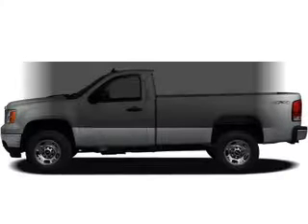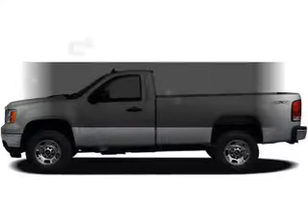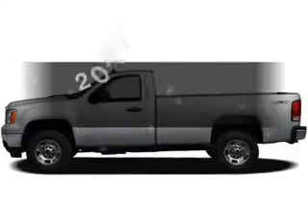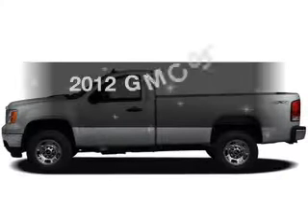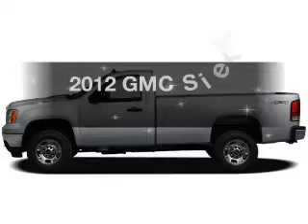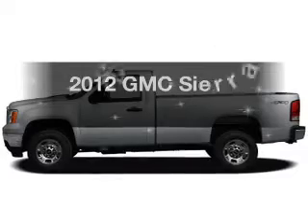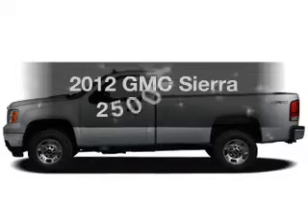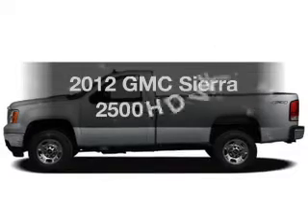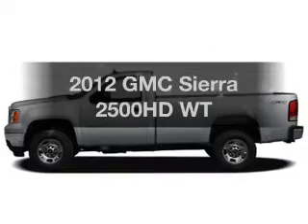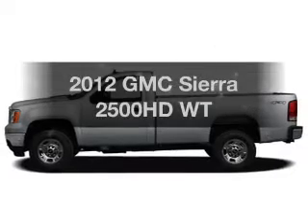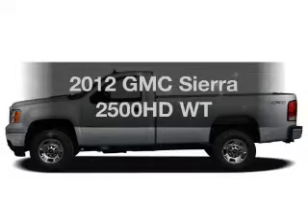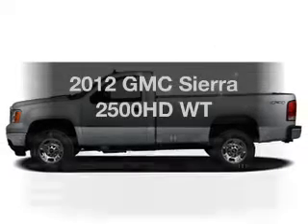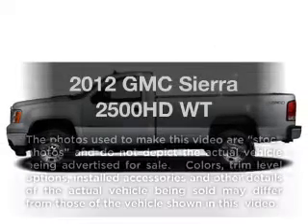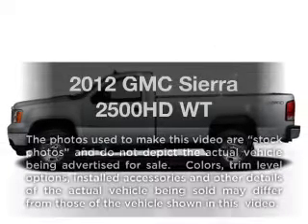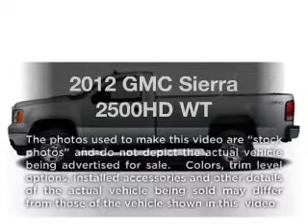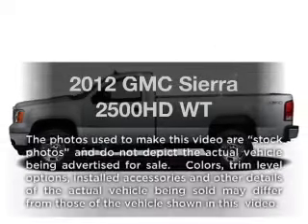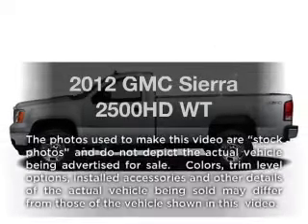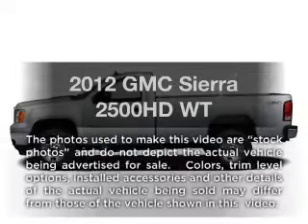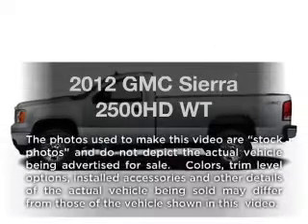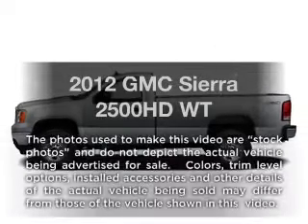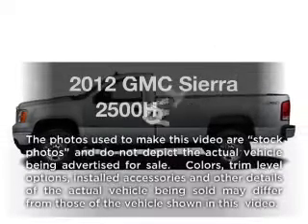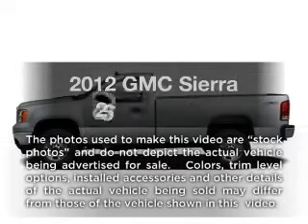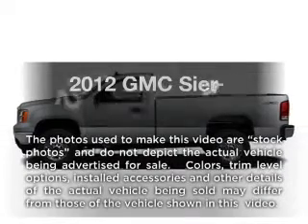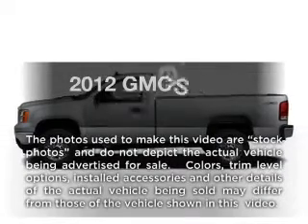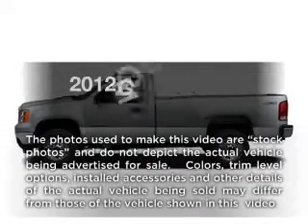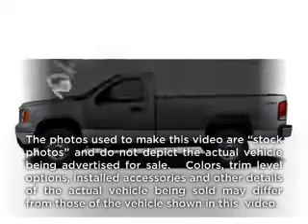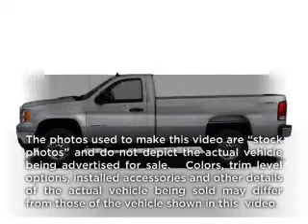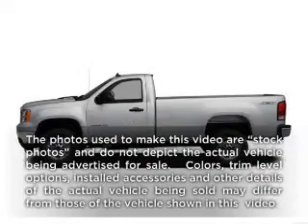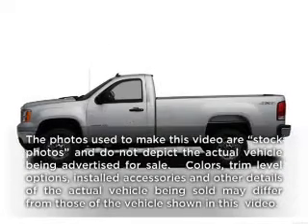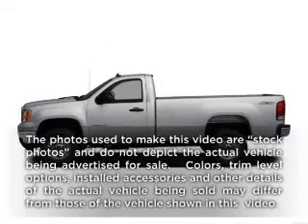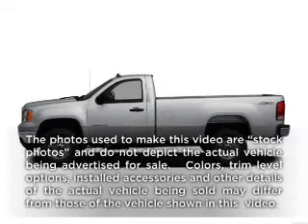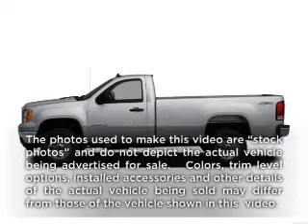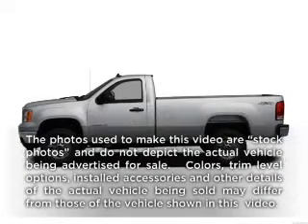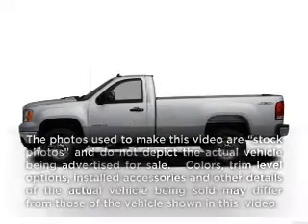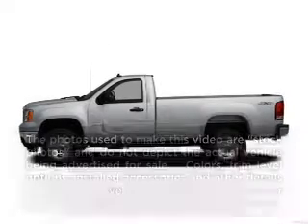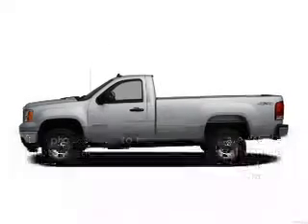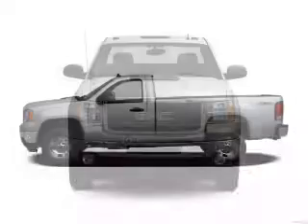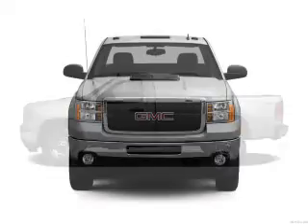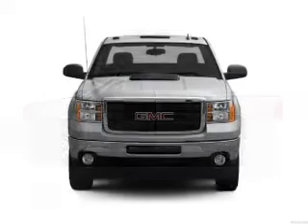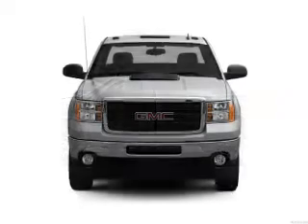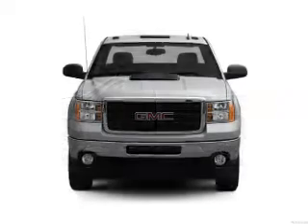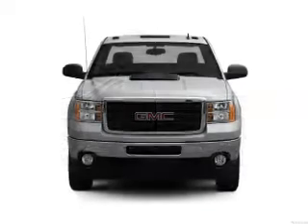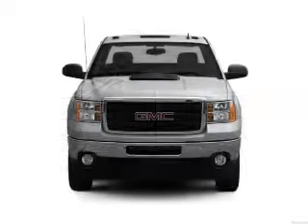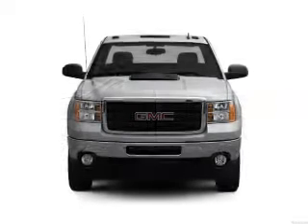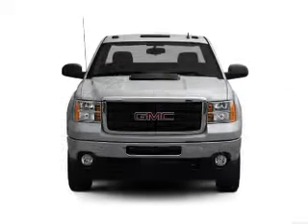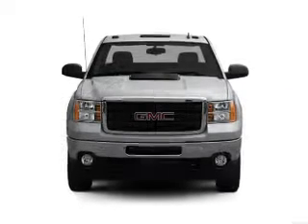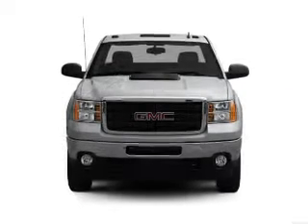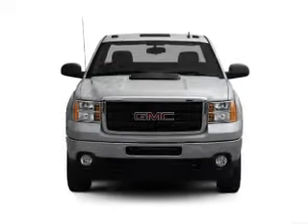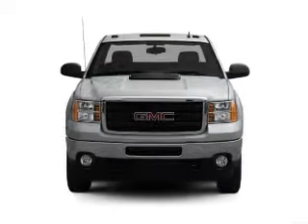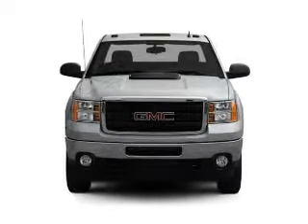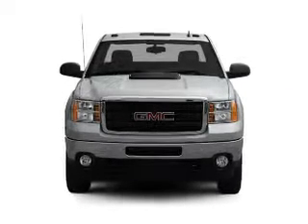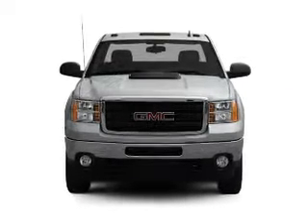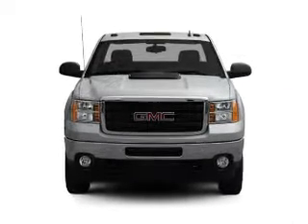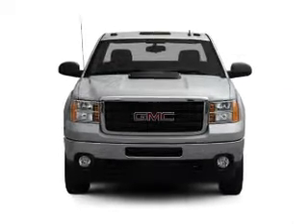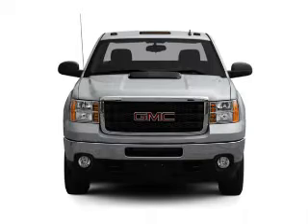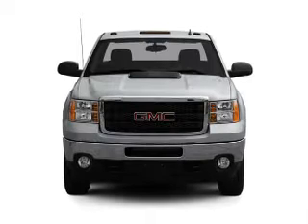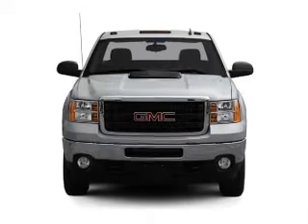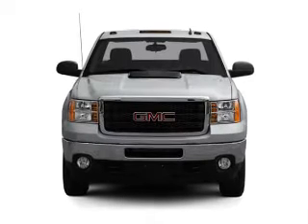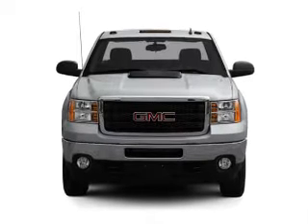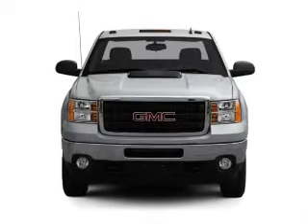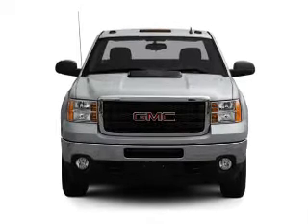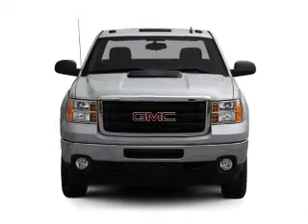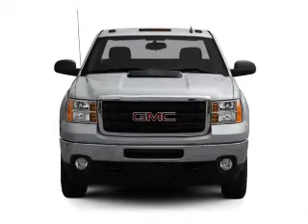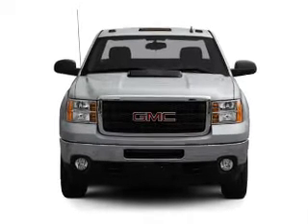Presenting the 2012 GMC Sierra 2500 HD. If you're looking for a first-rate auto, this one could be yours today.